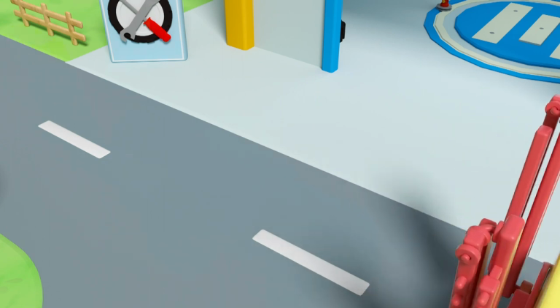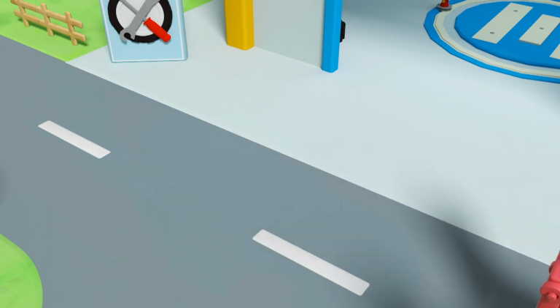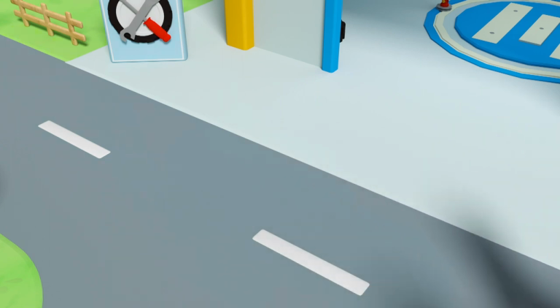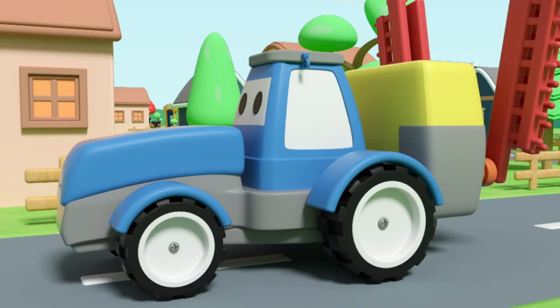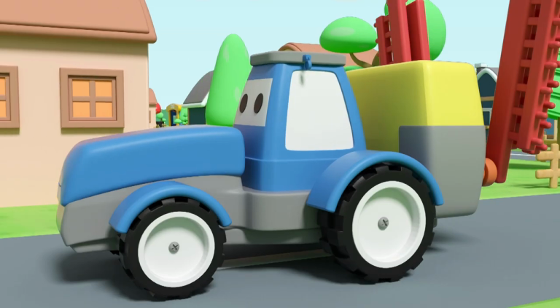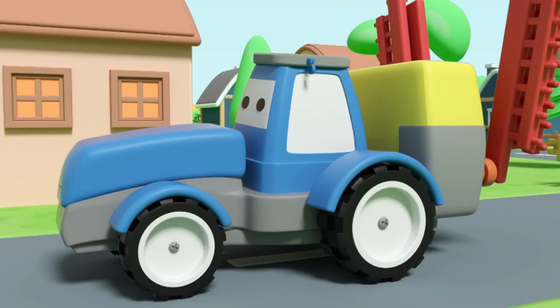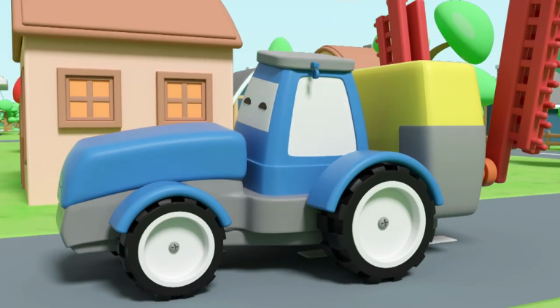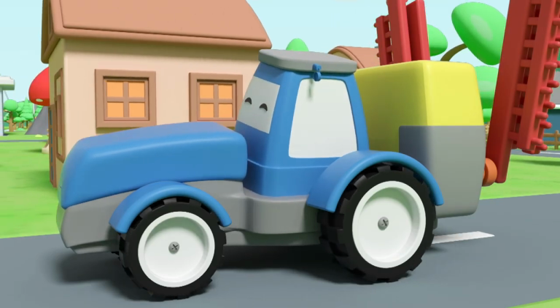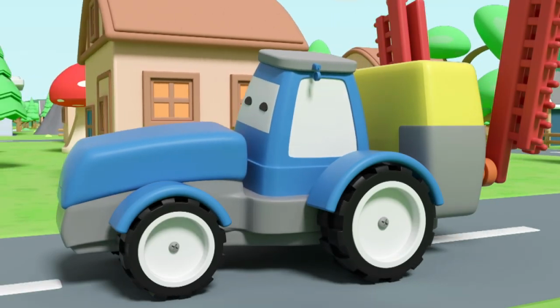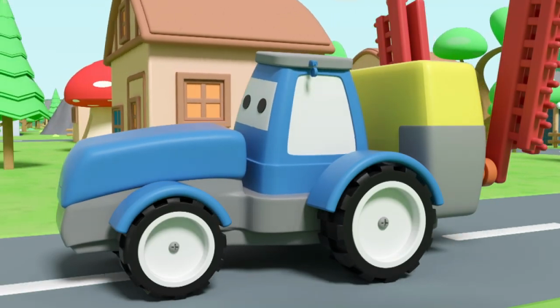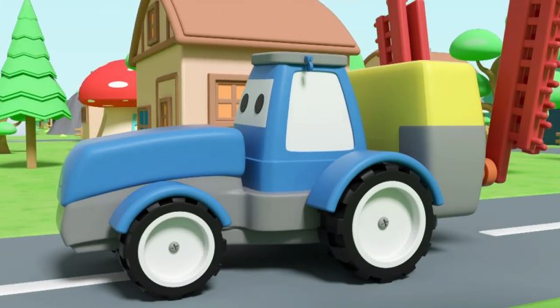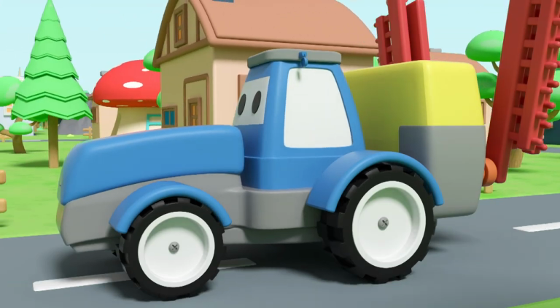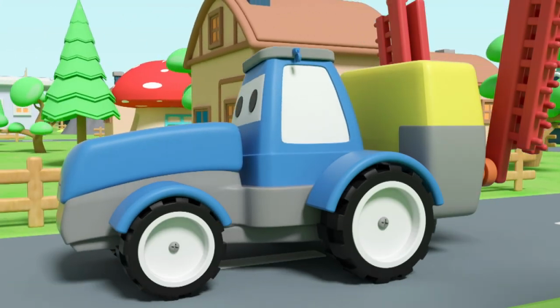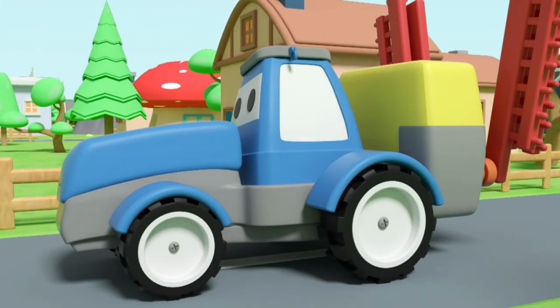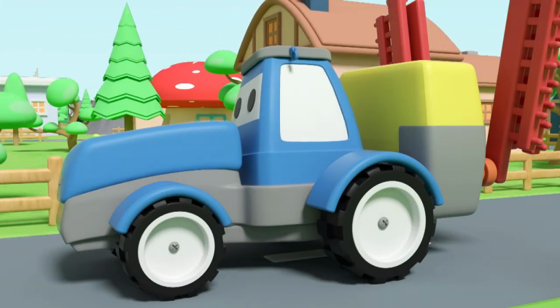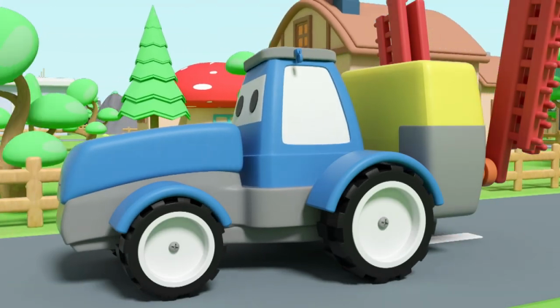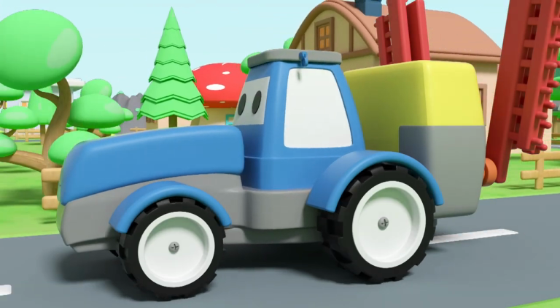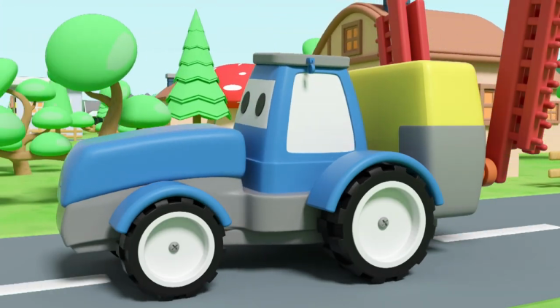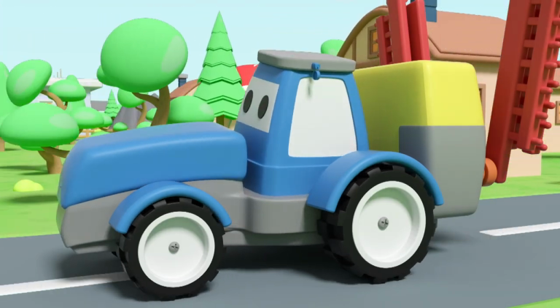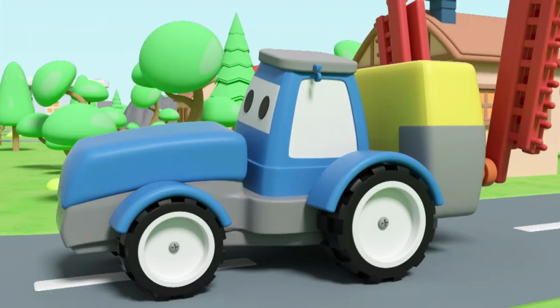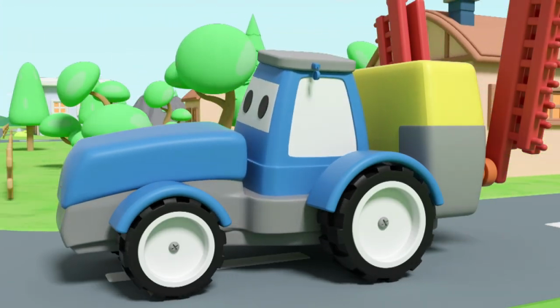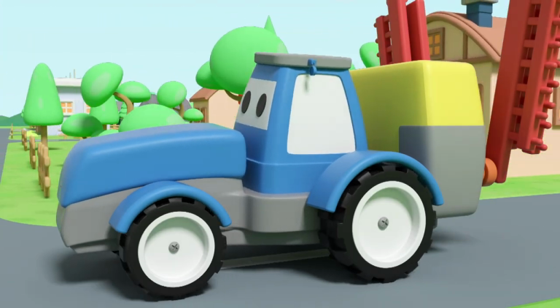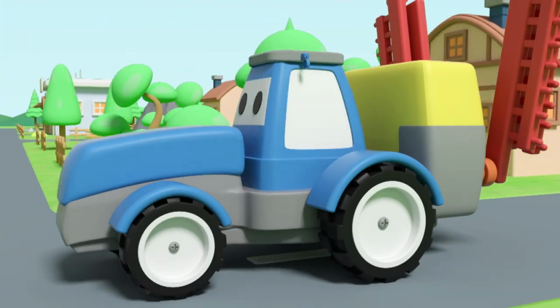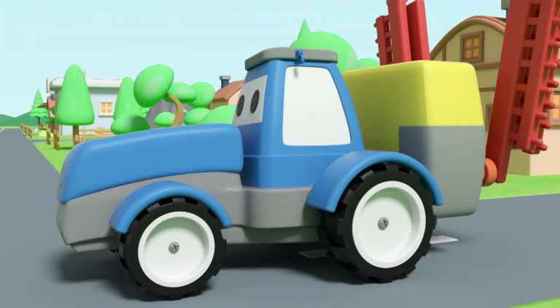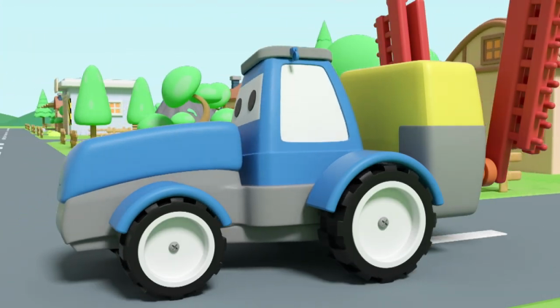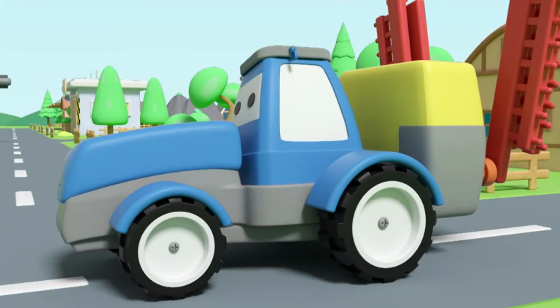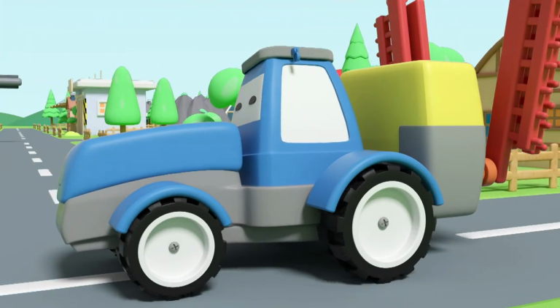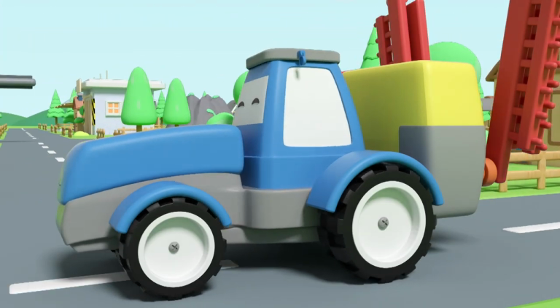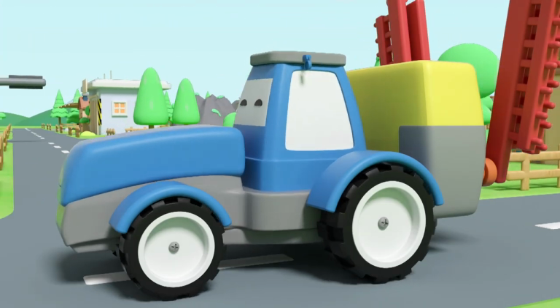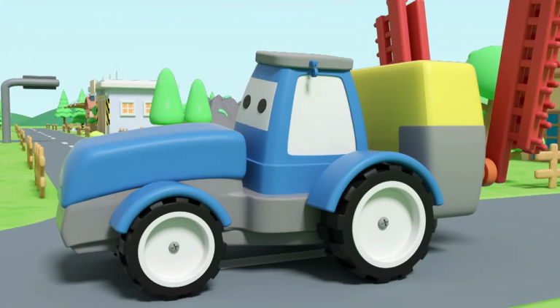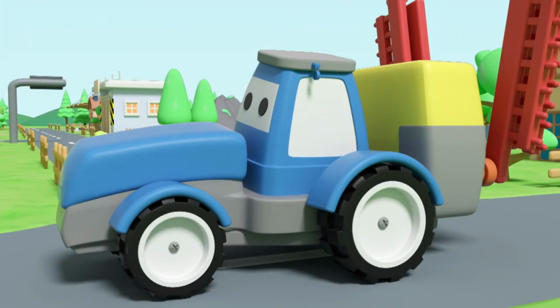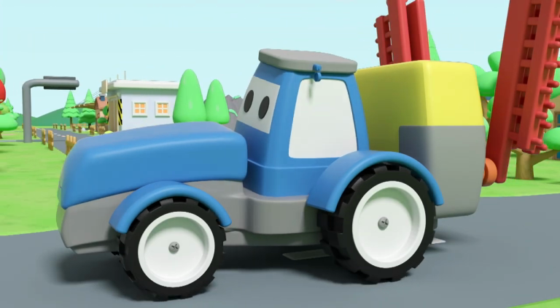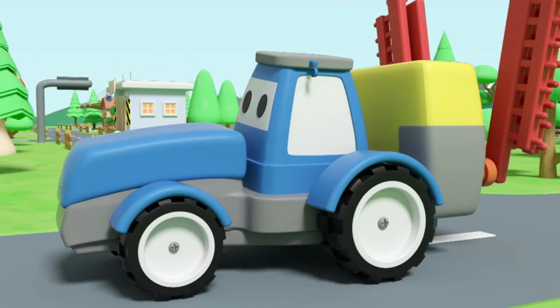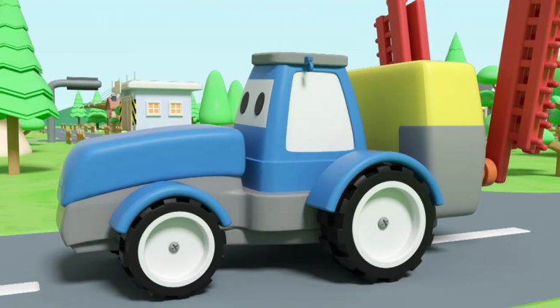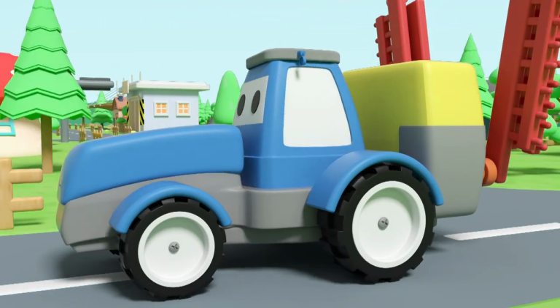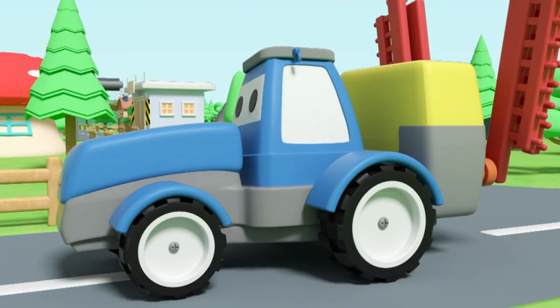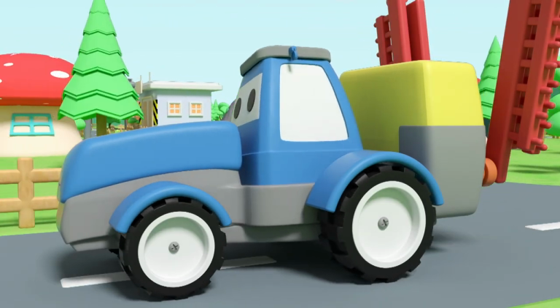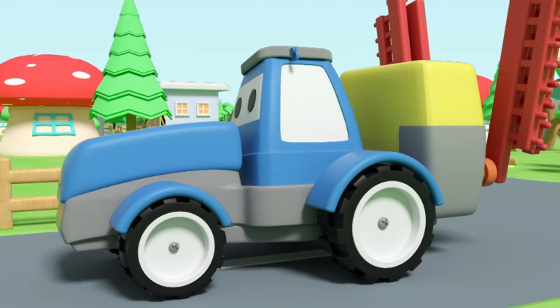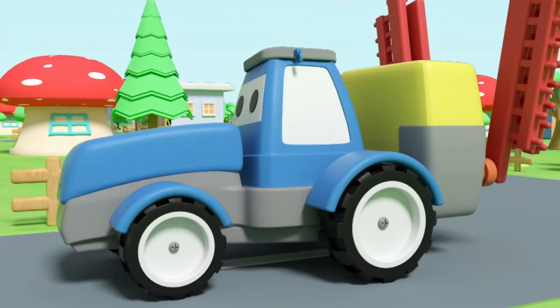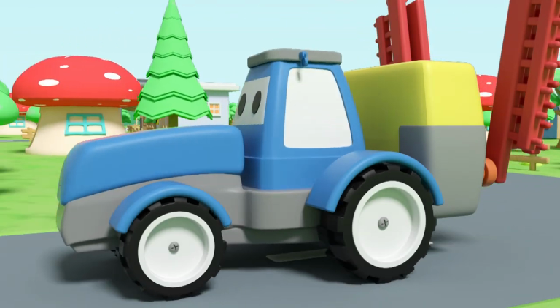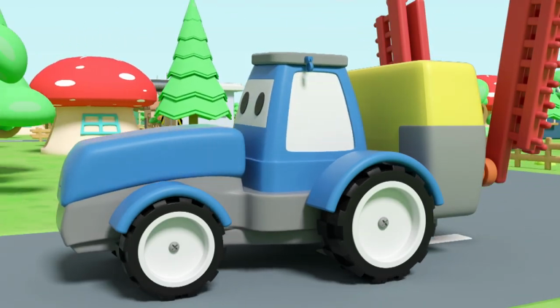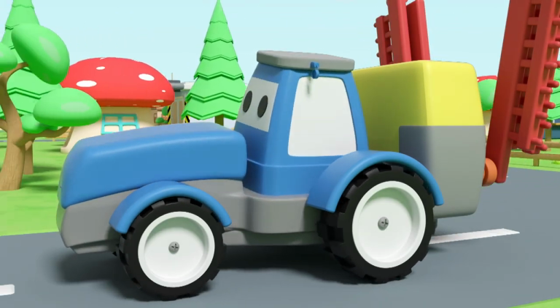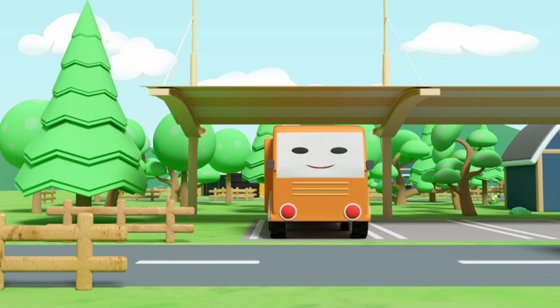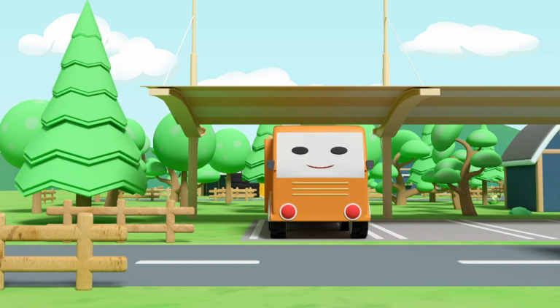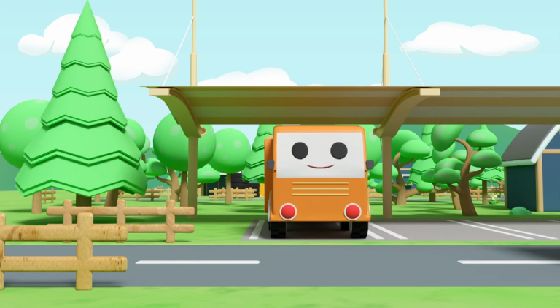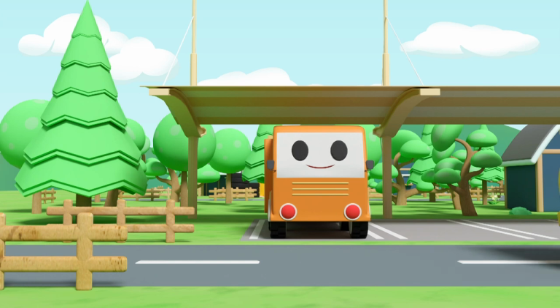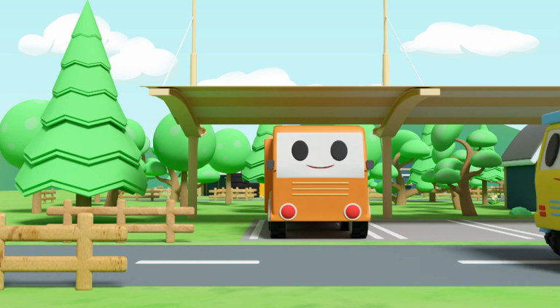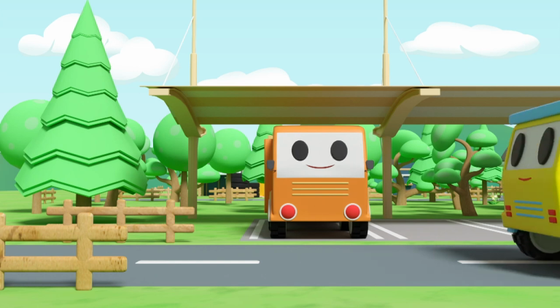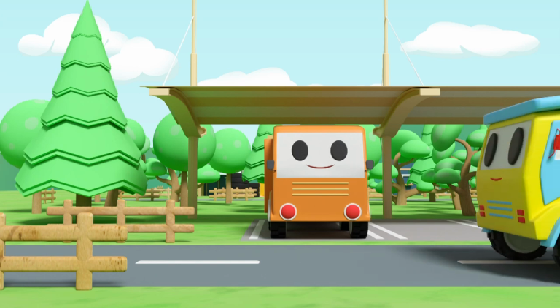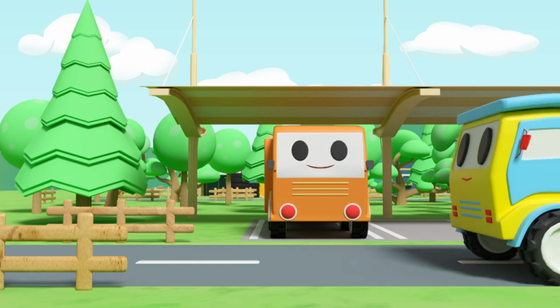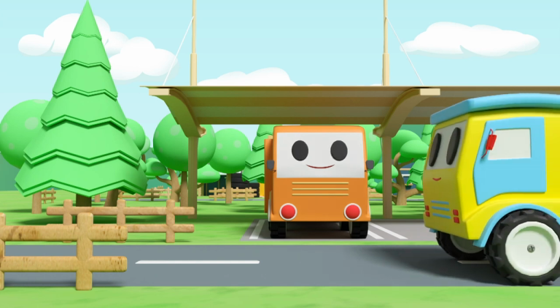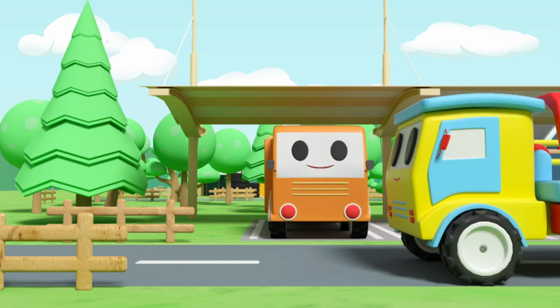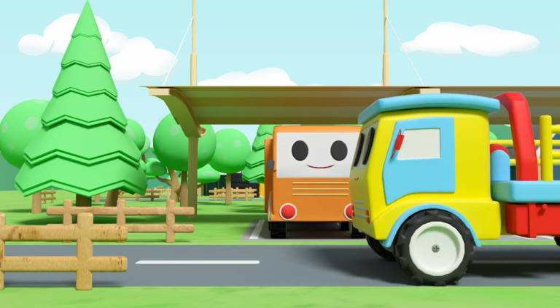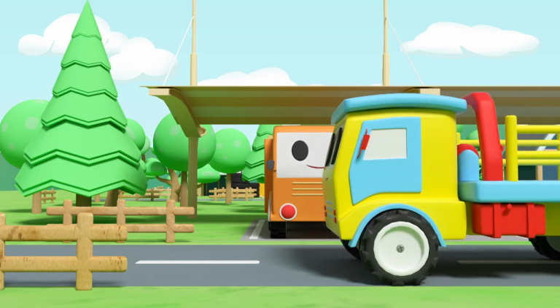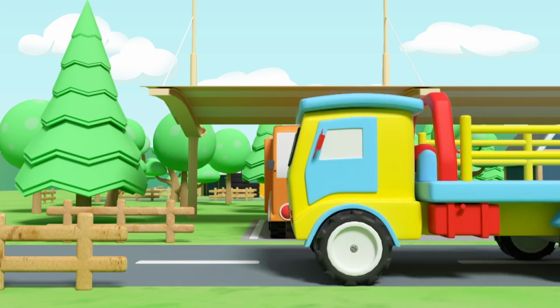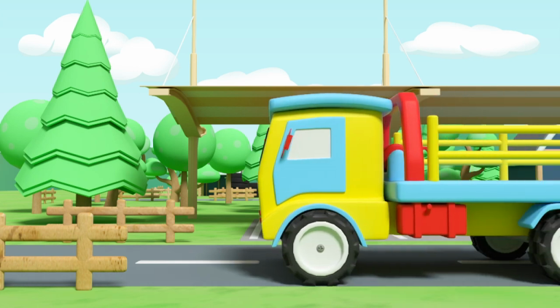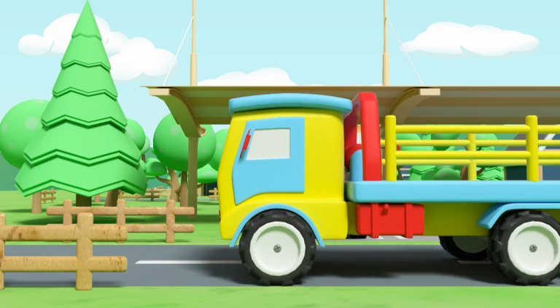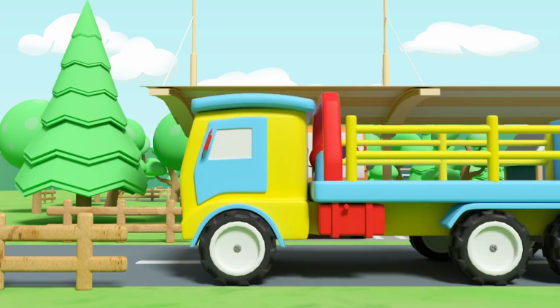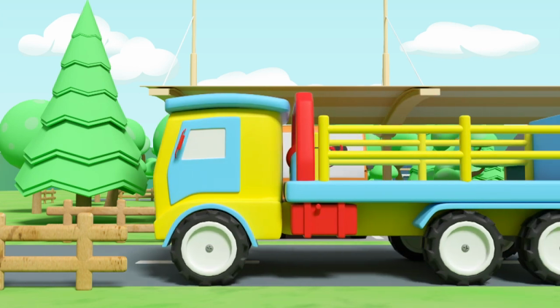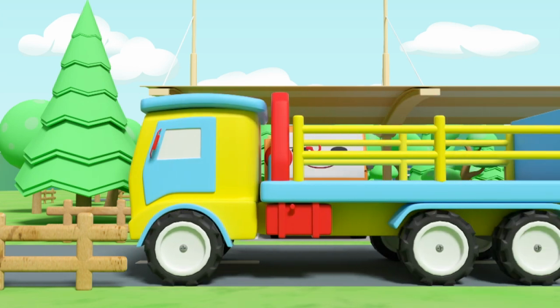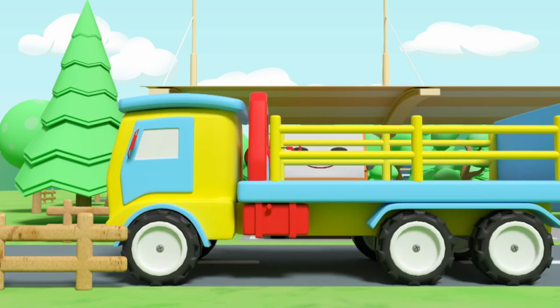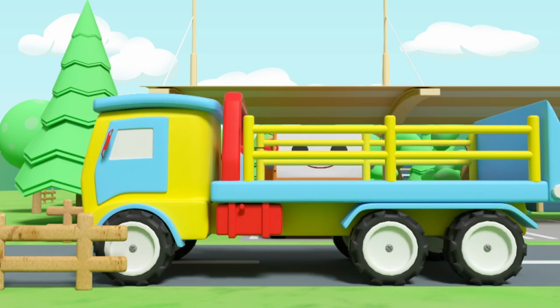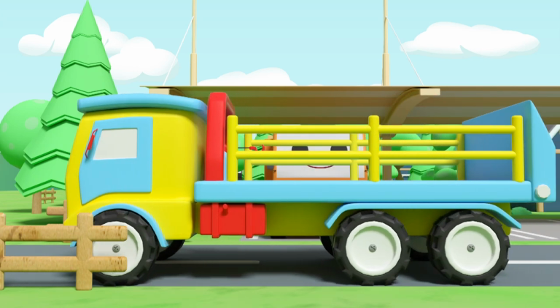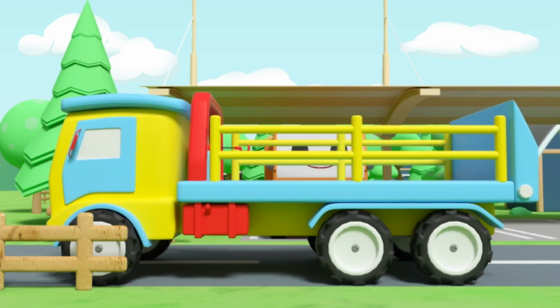Water cart drives on the road happily! Hooray! Comes to the pool!